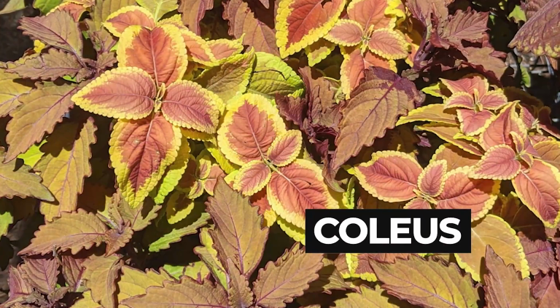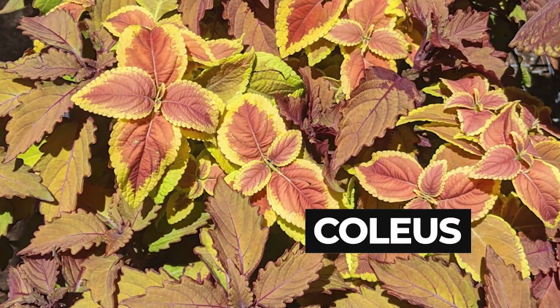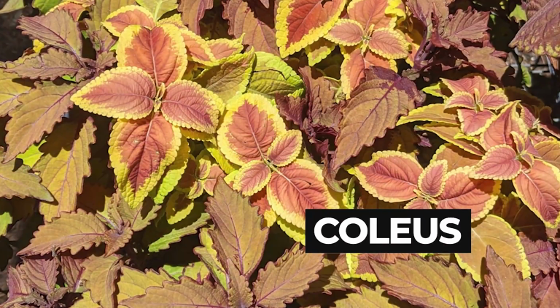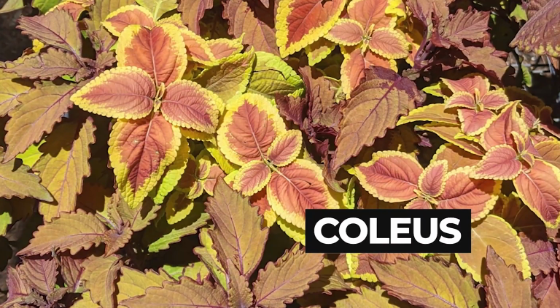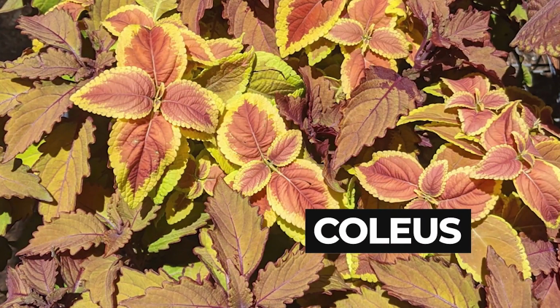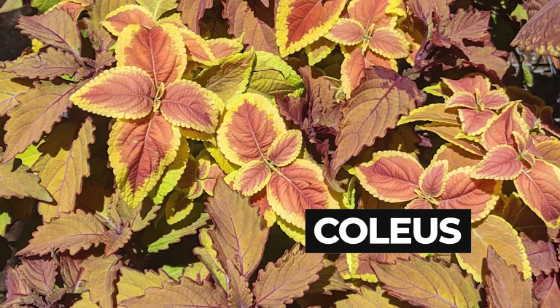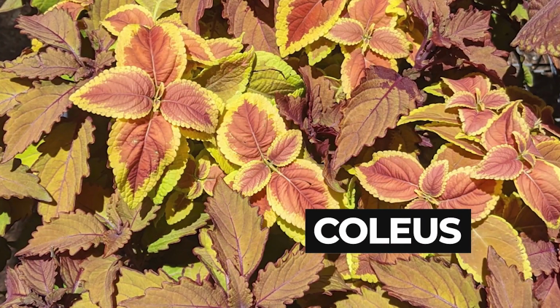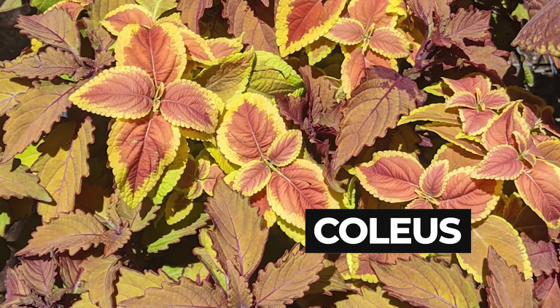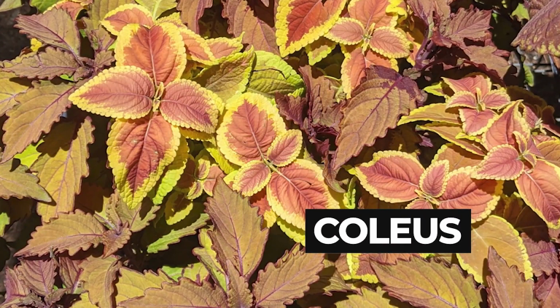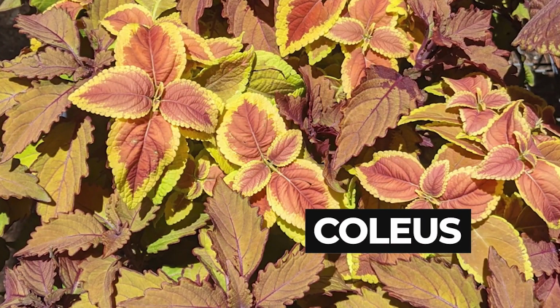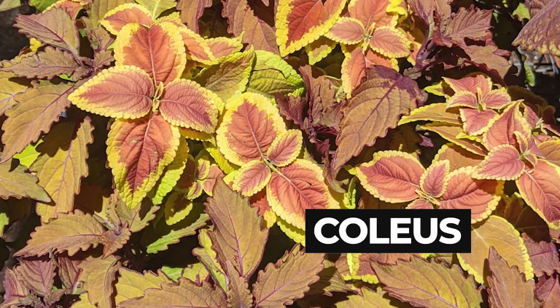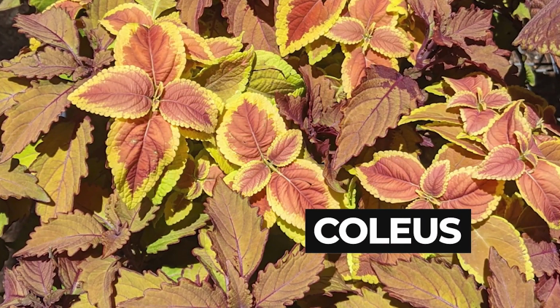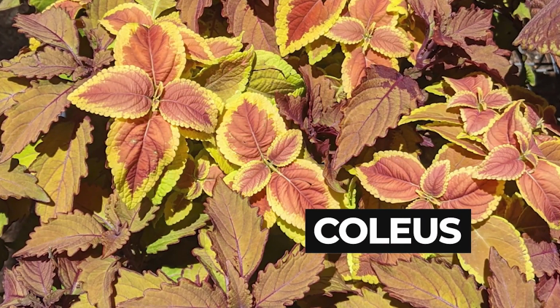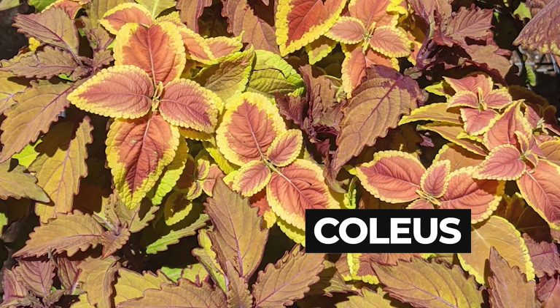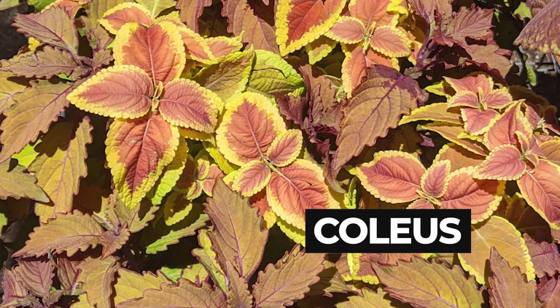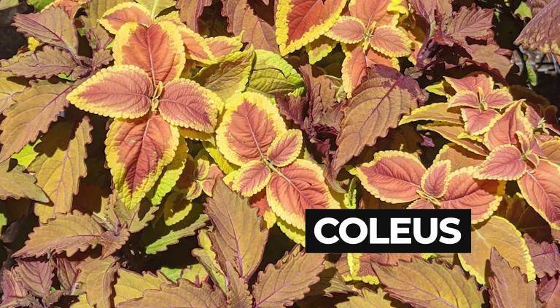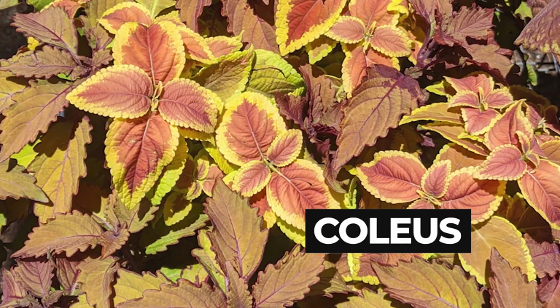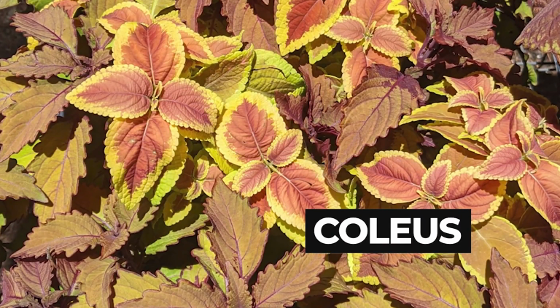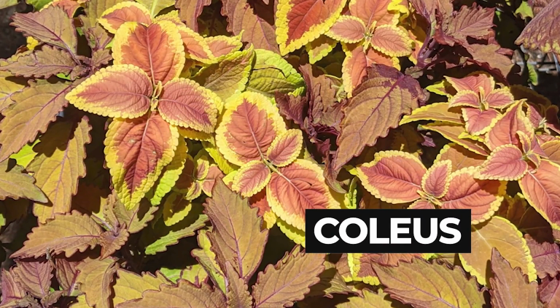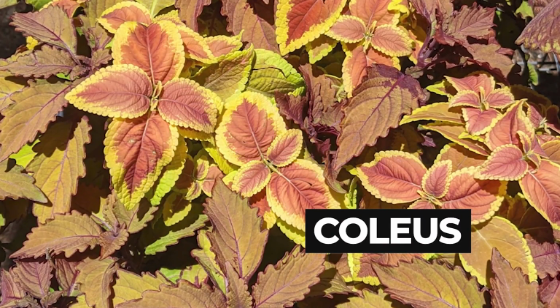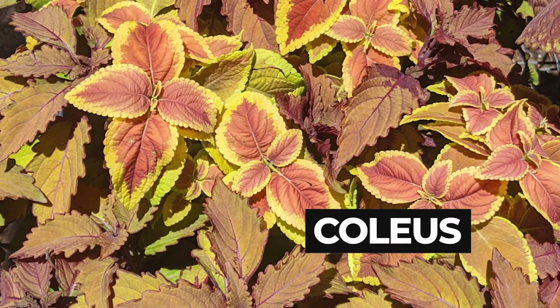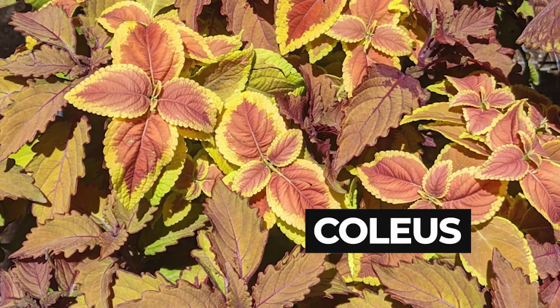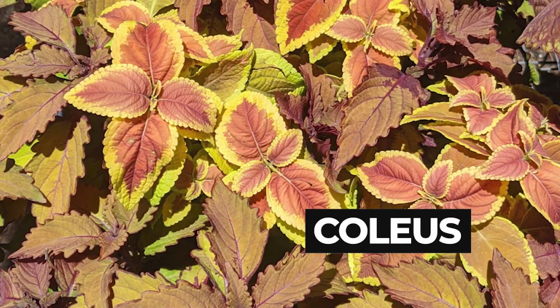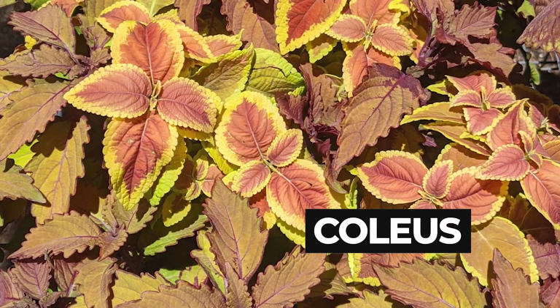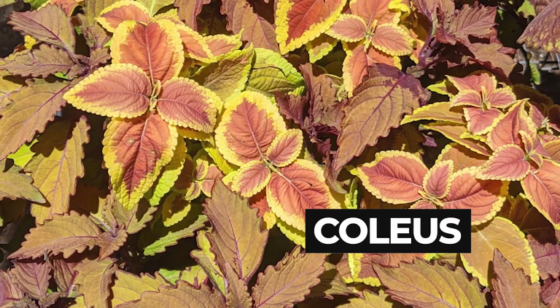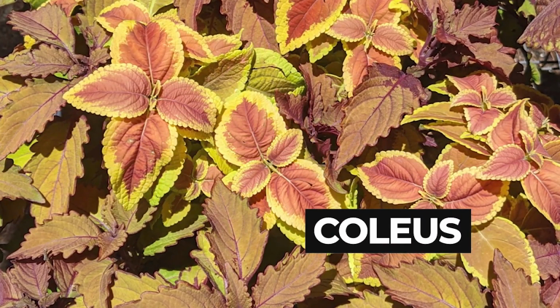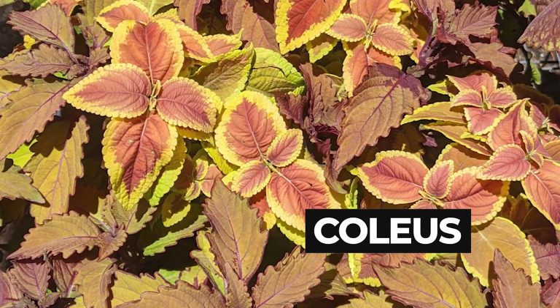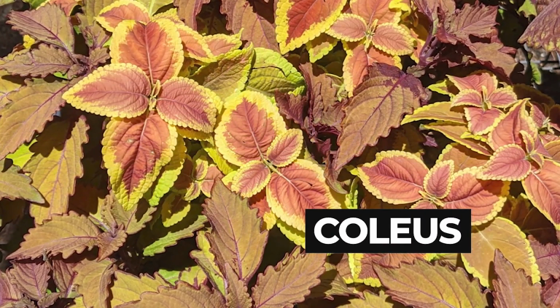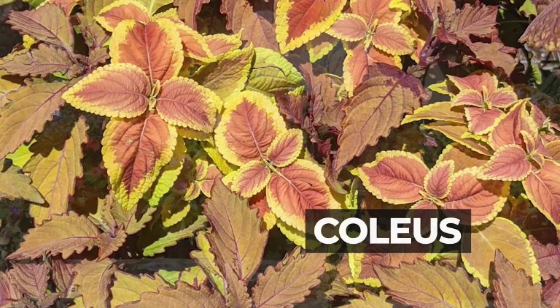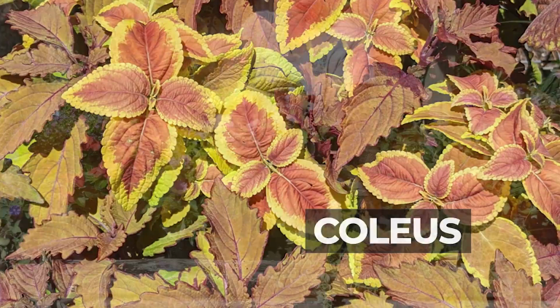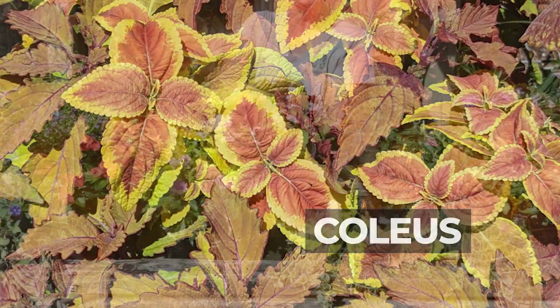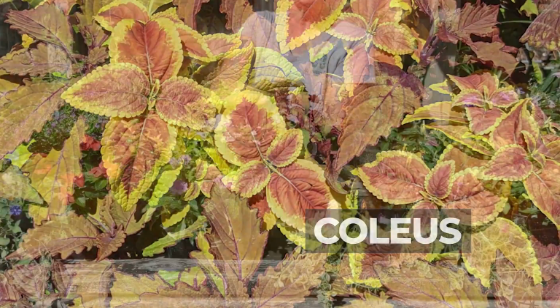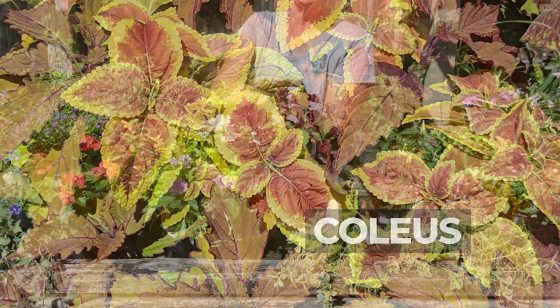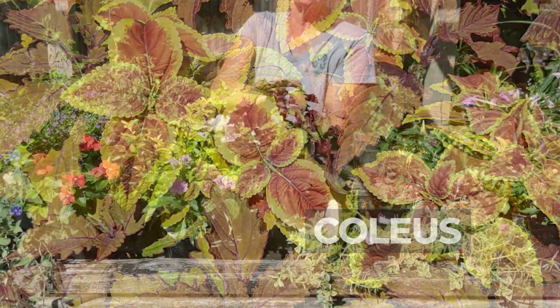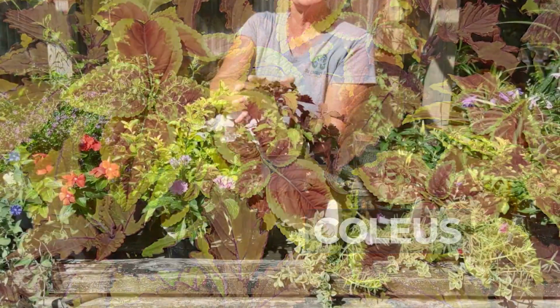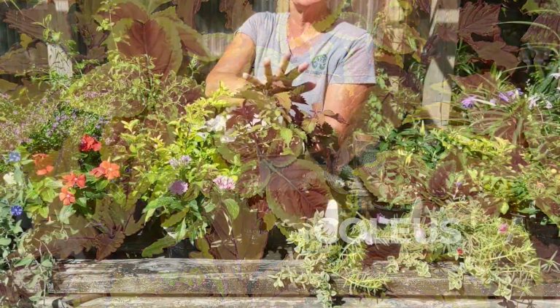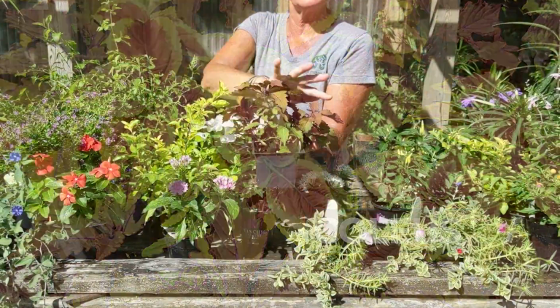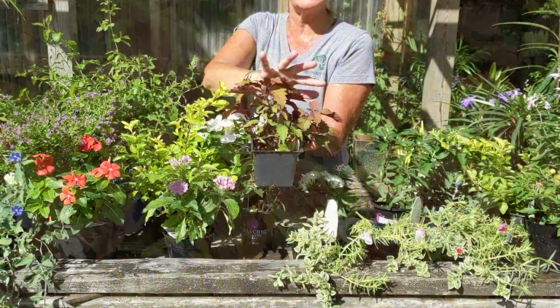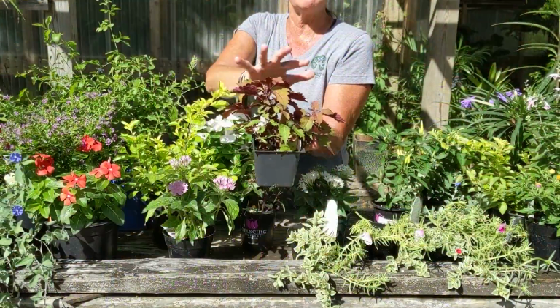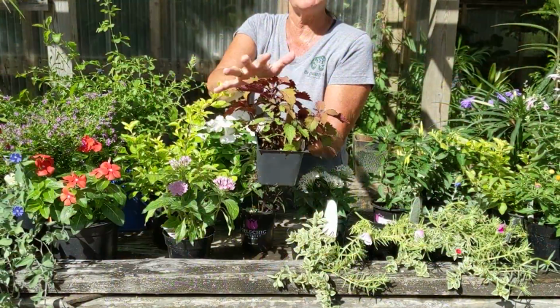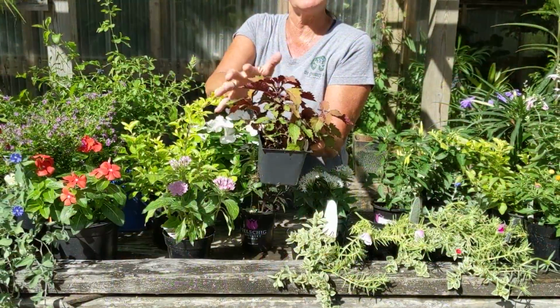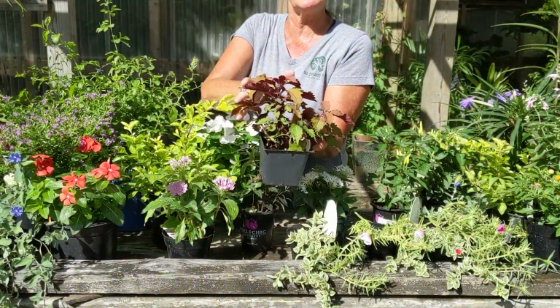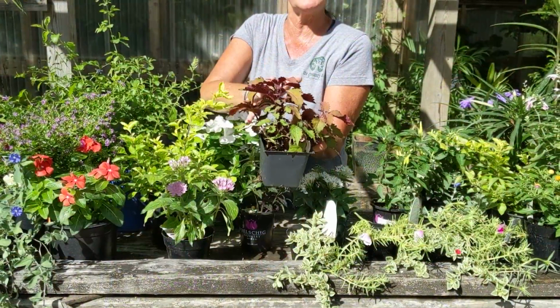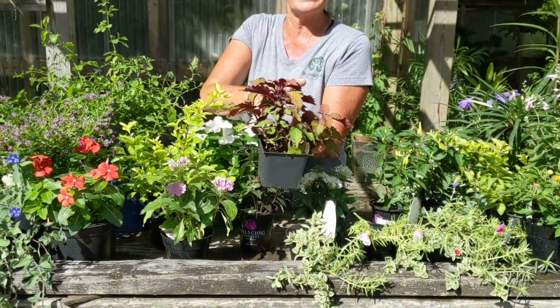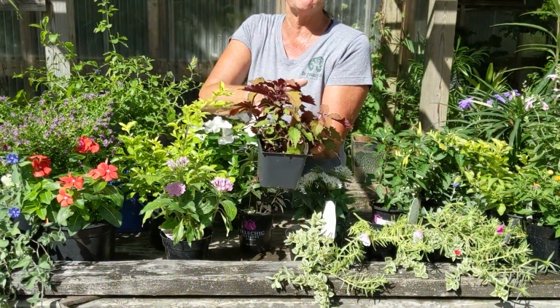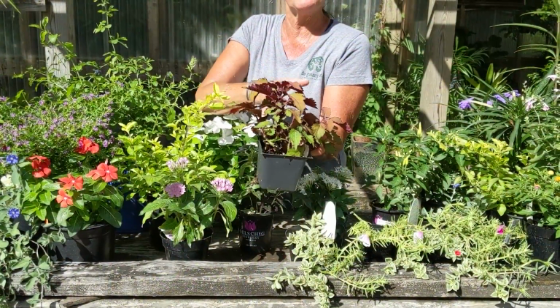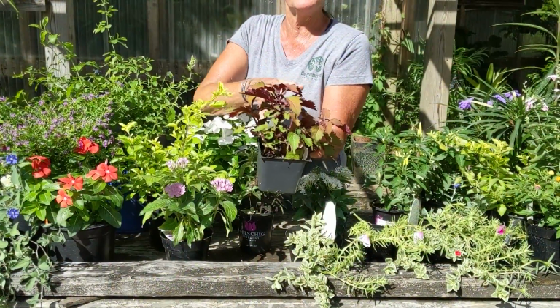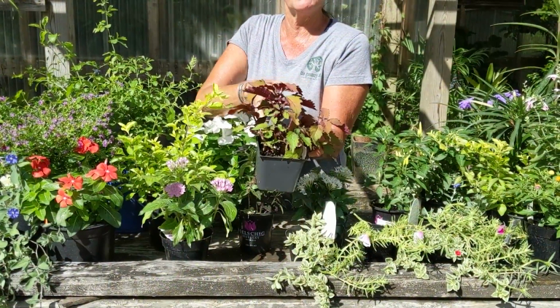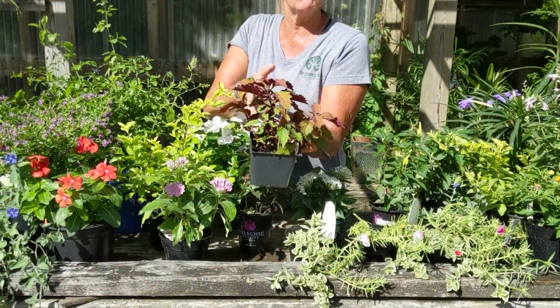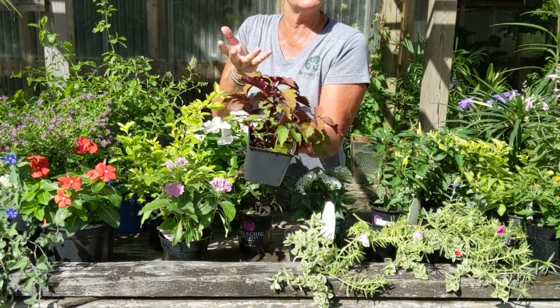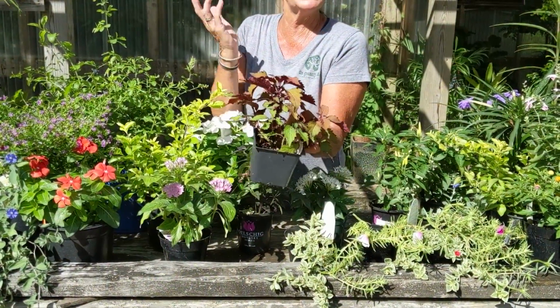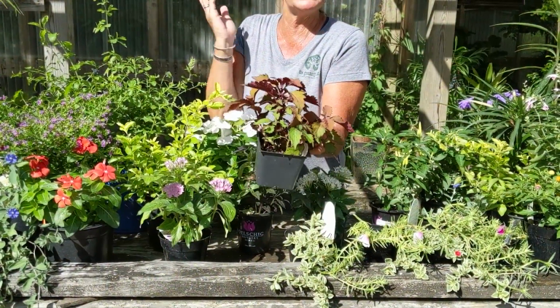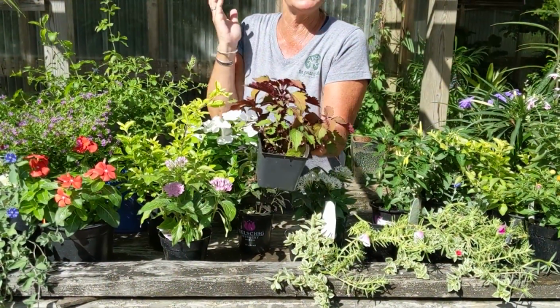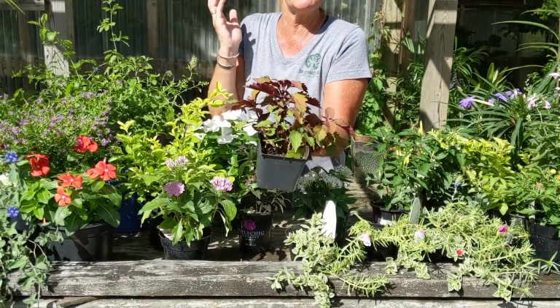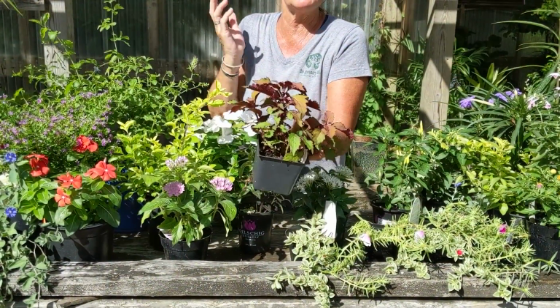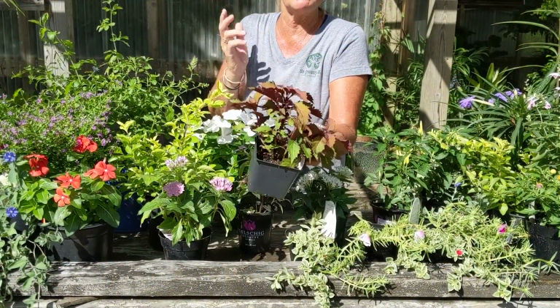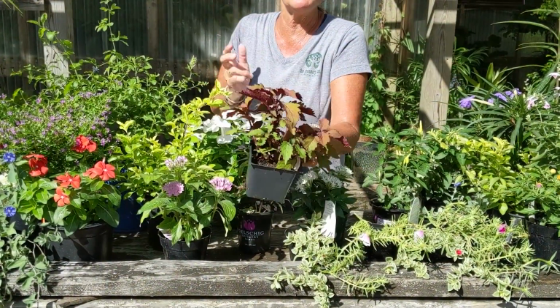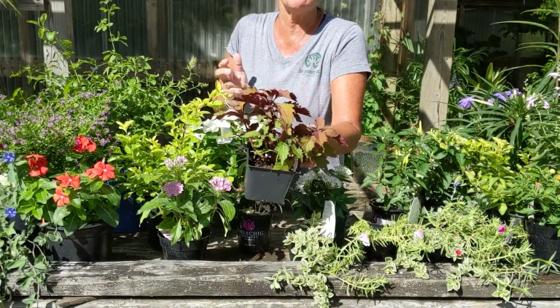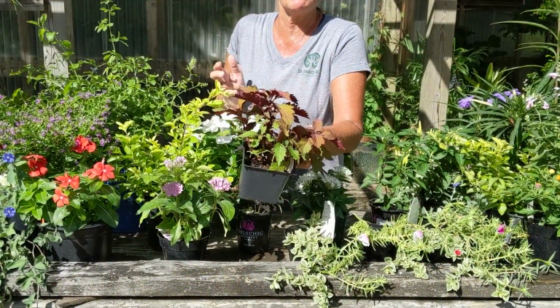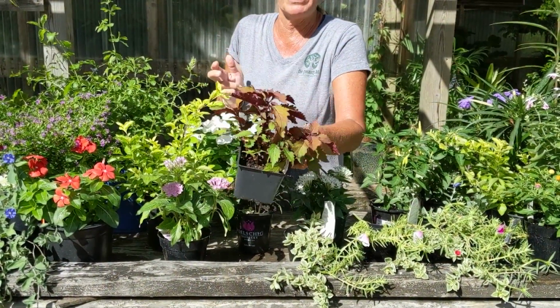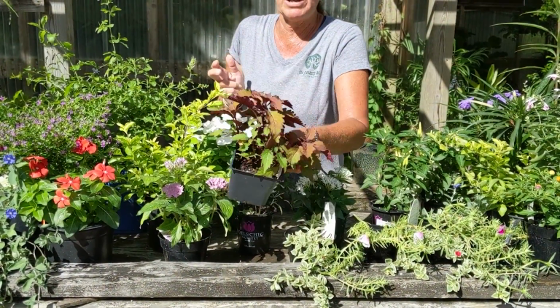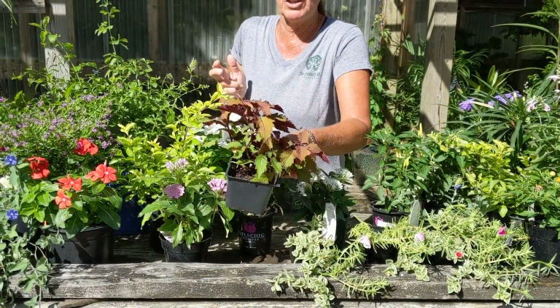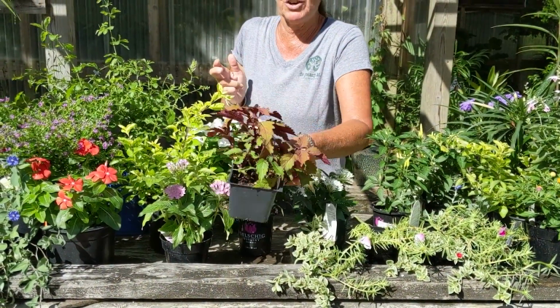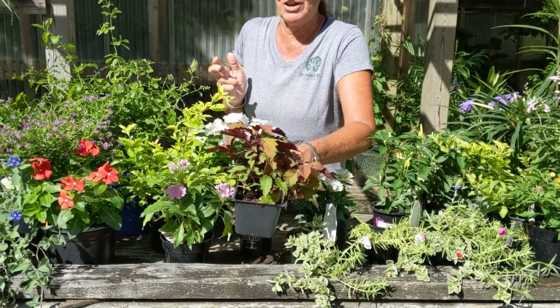Coleus goes on and on all summer. You can trim it a little bit to keep it in shape or let it go. Some of them are very tall.